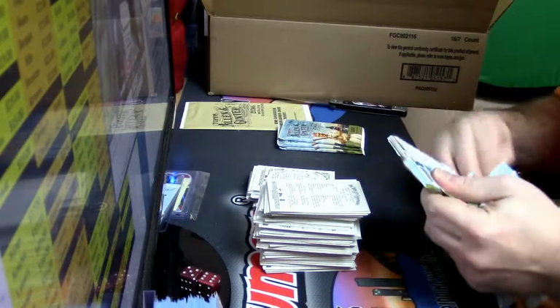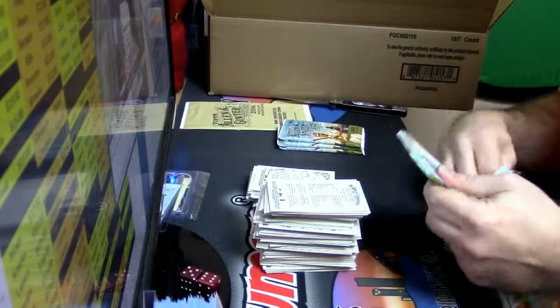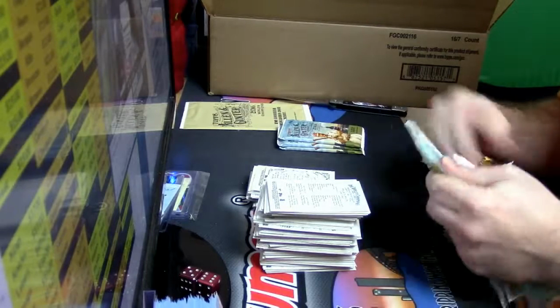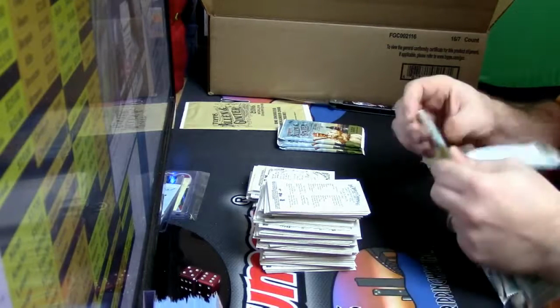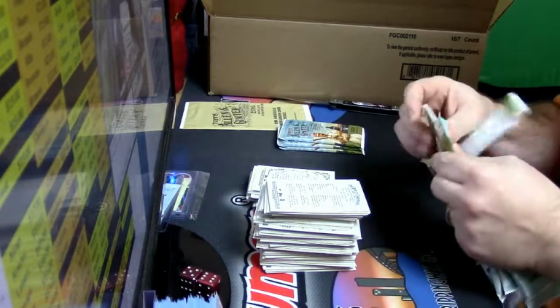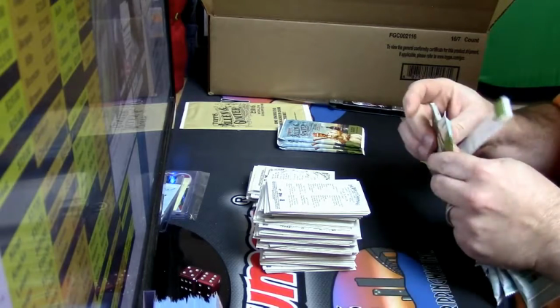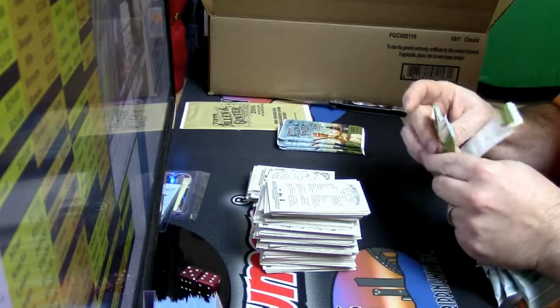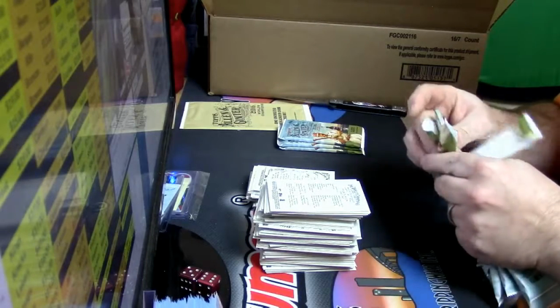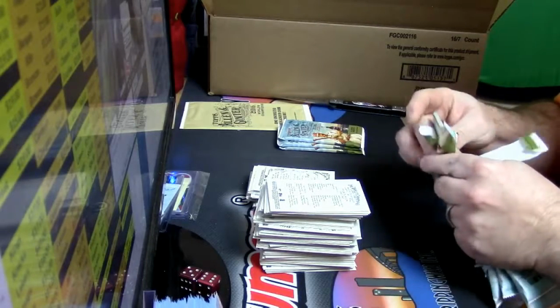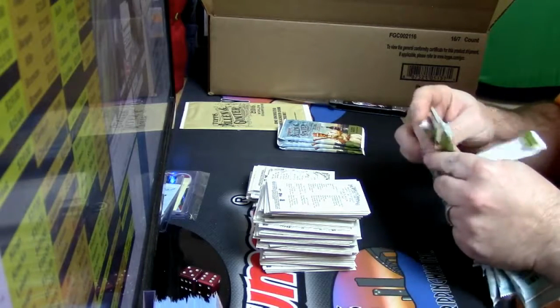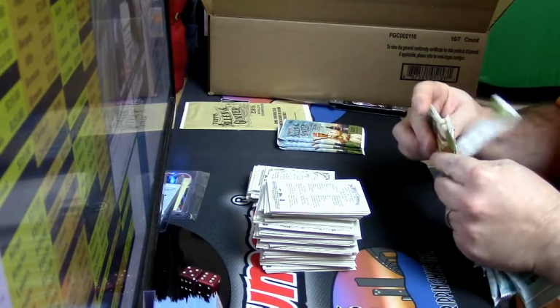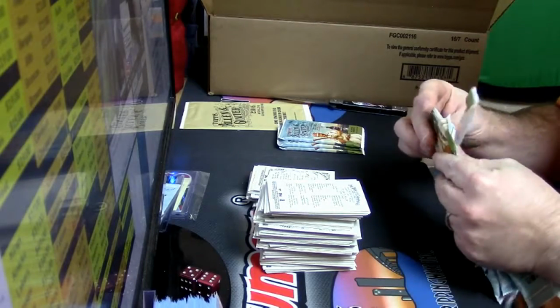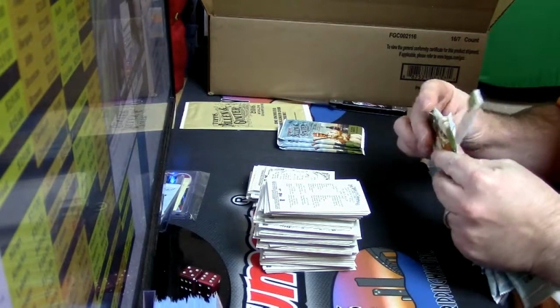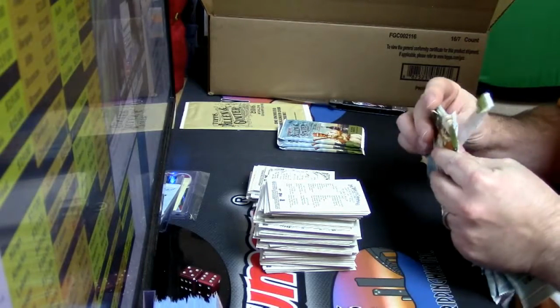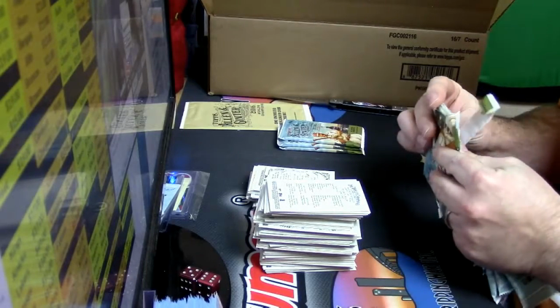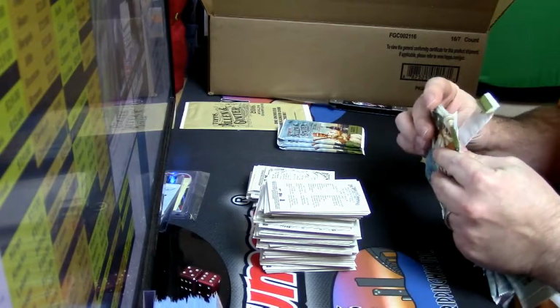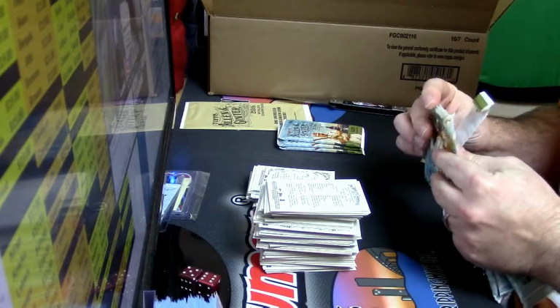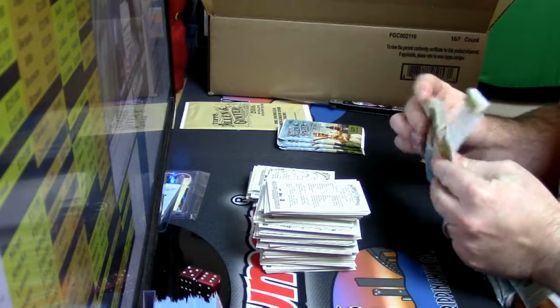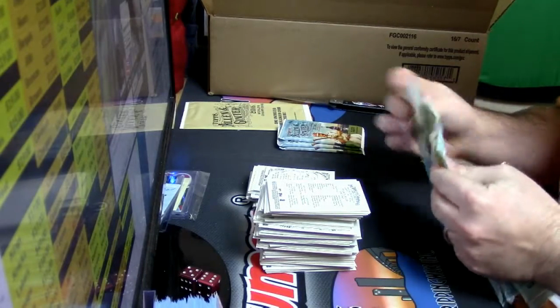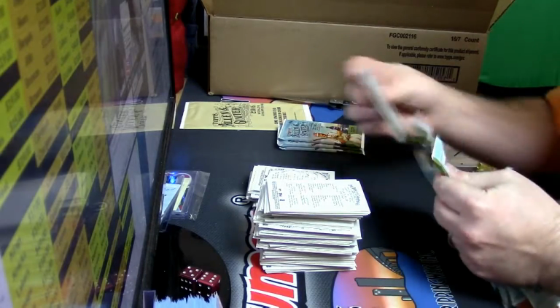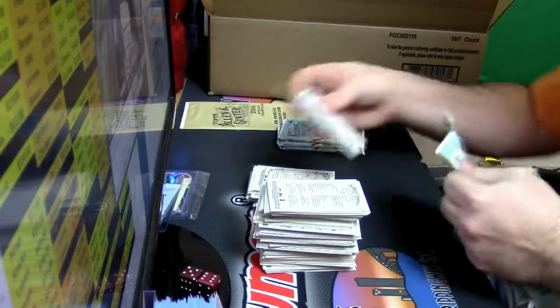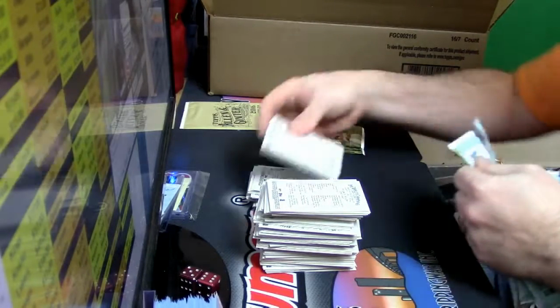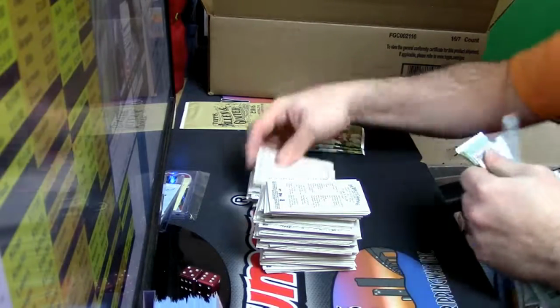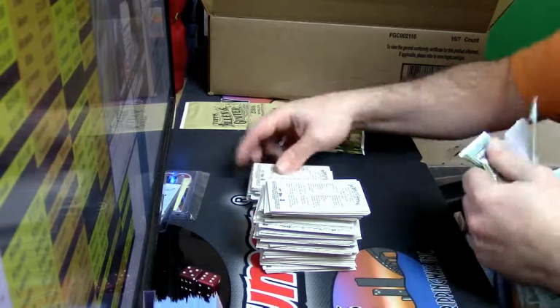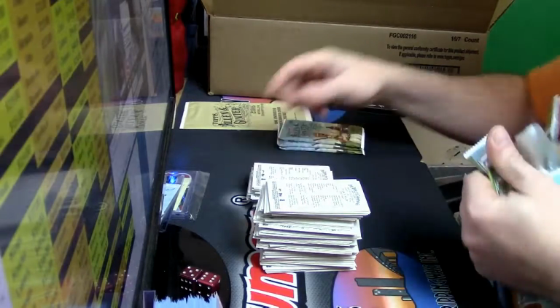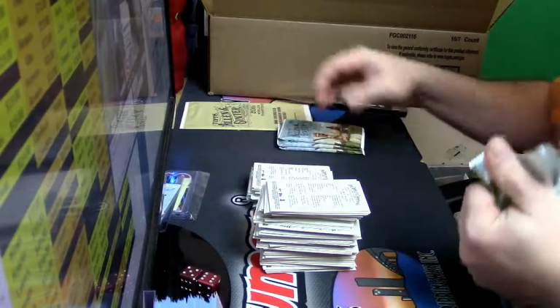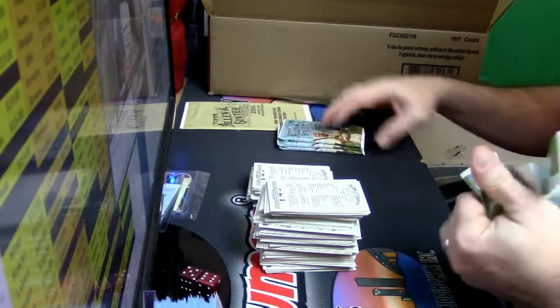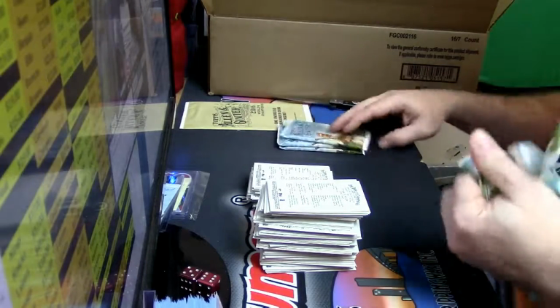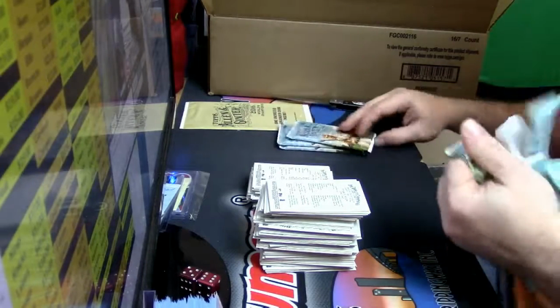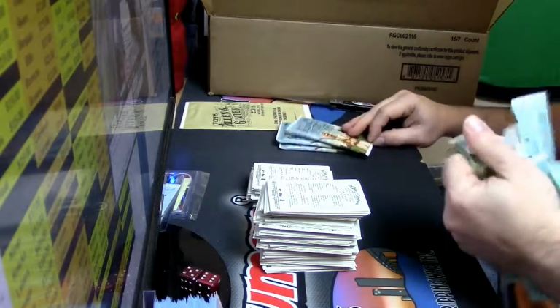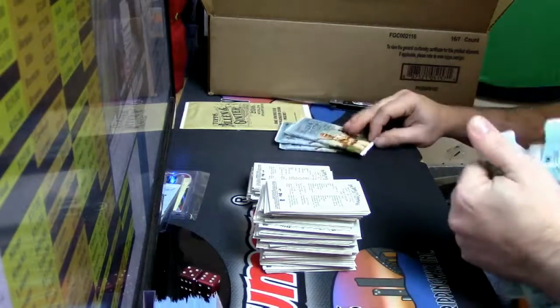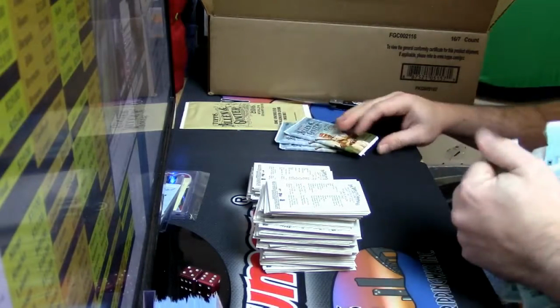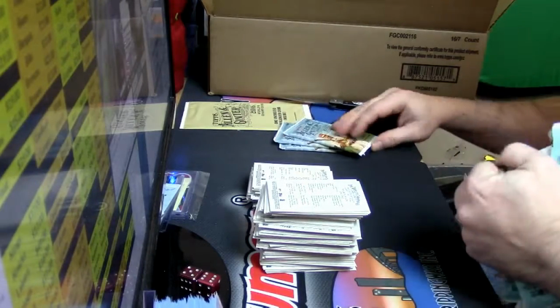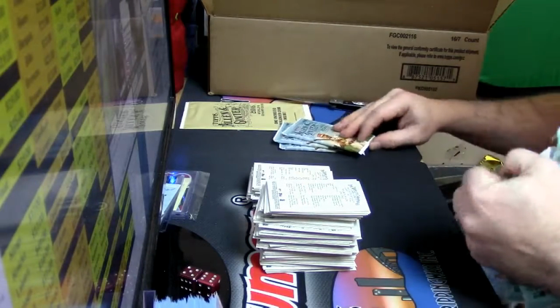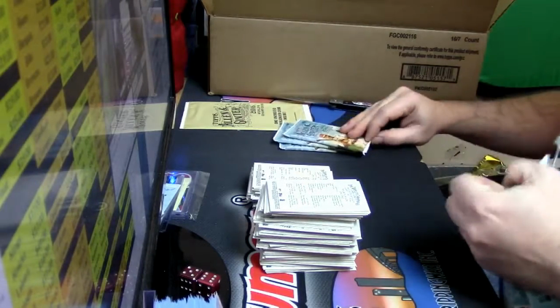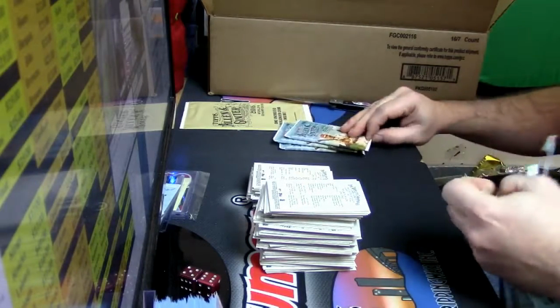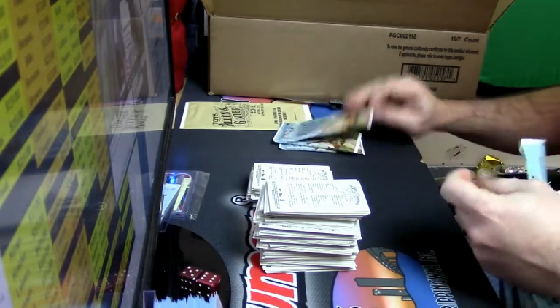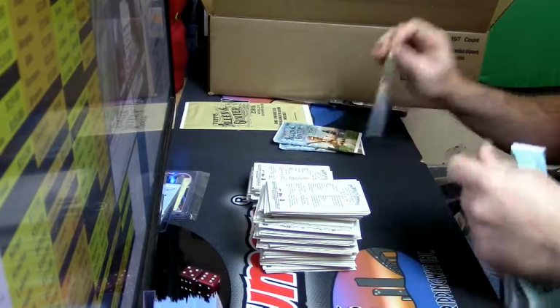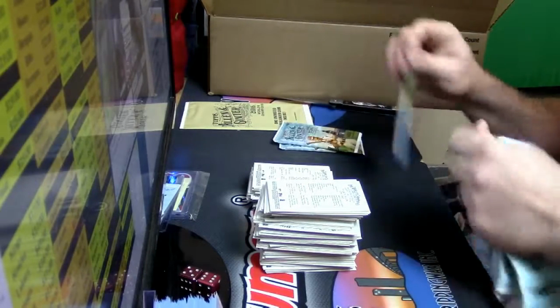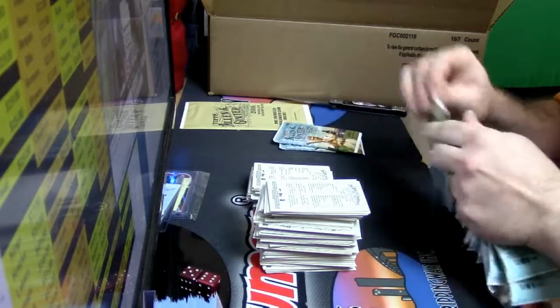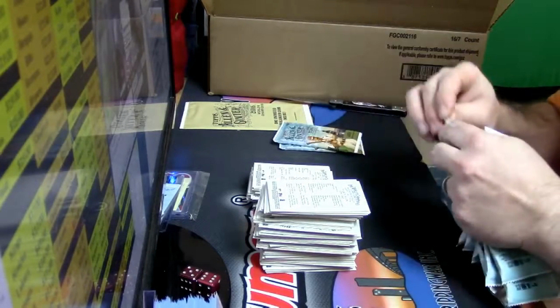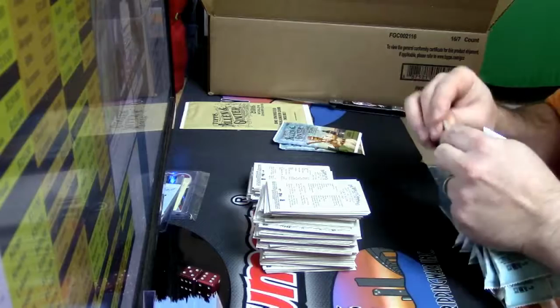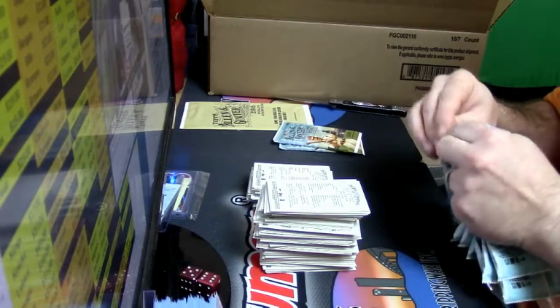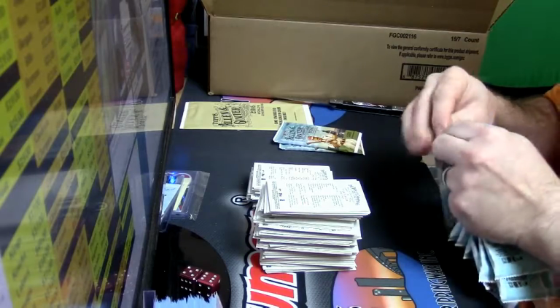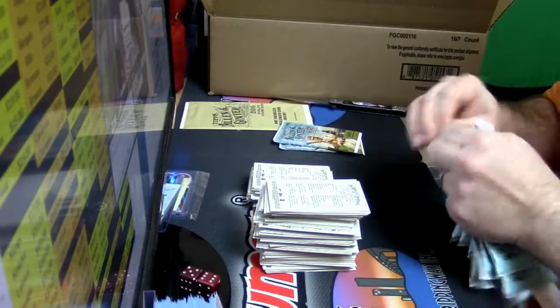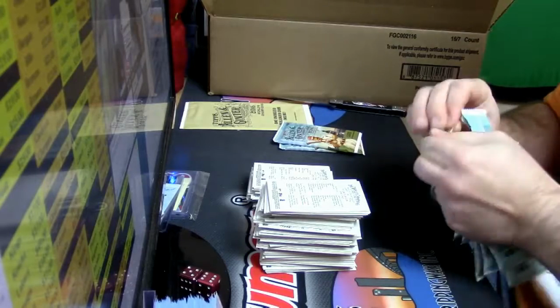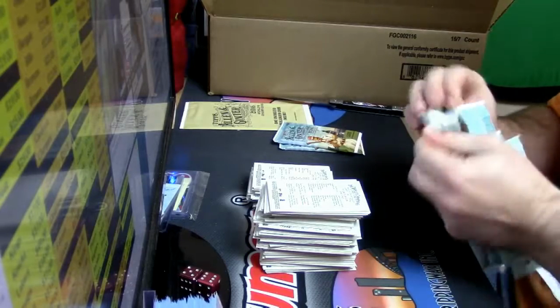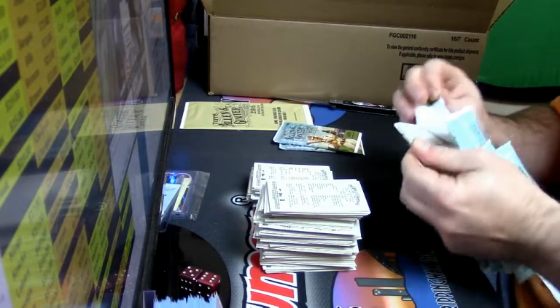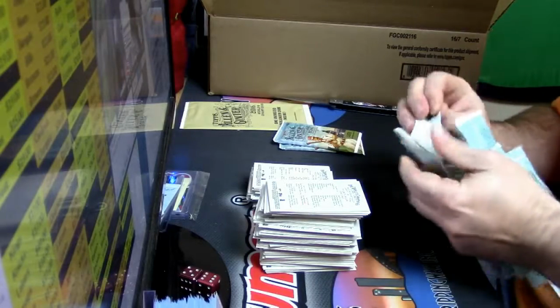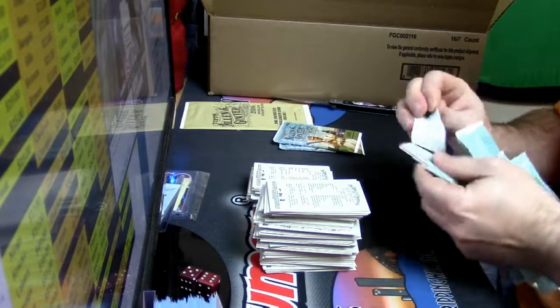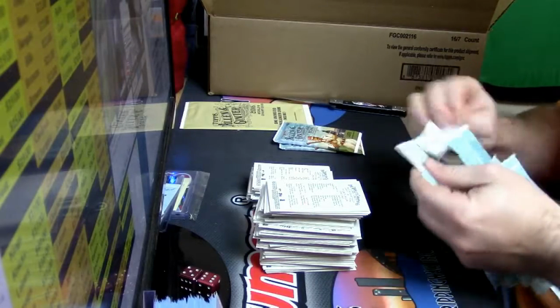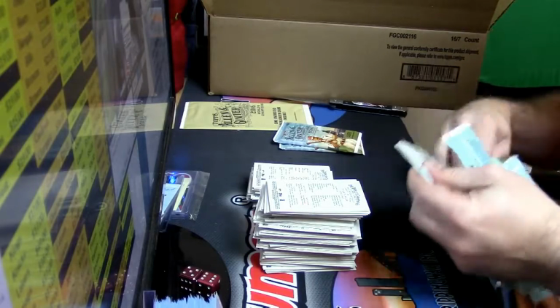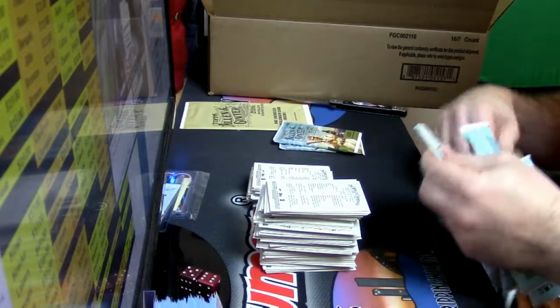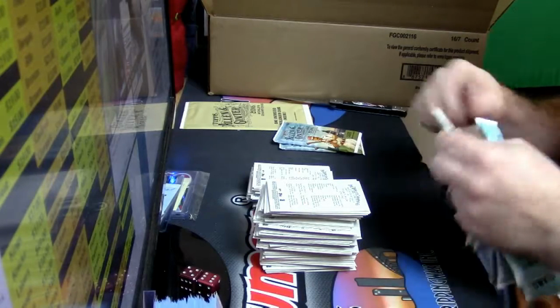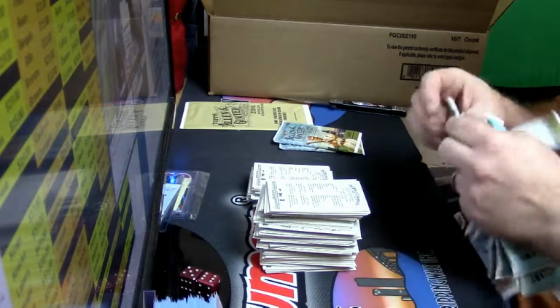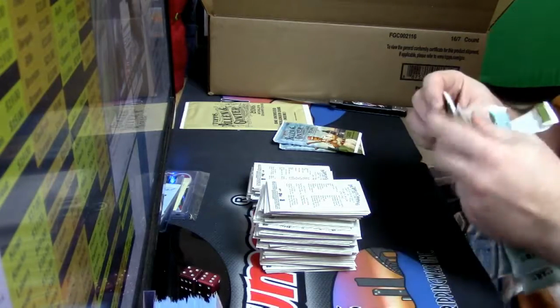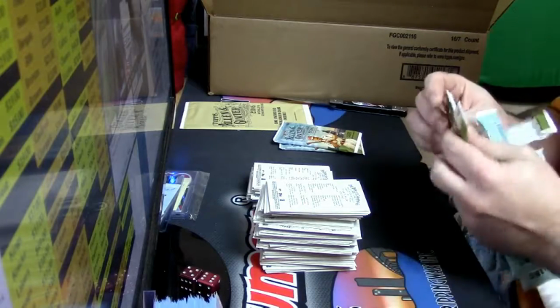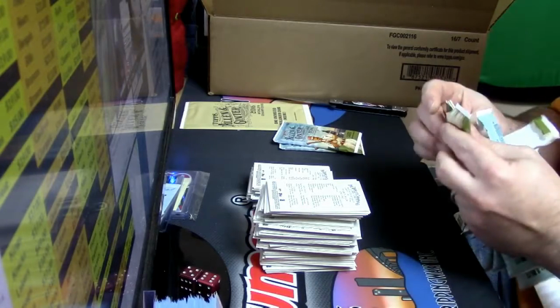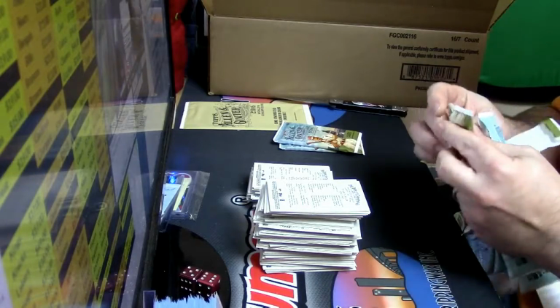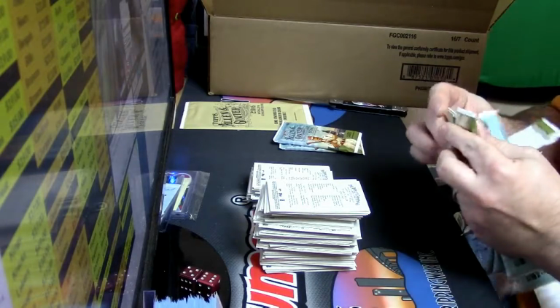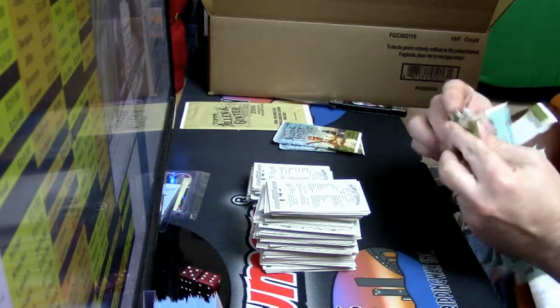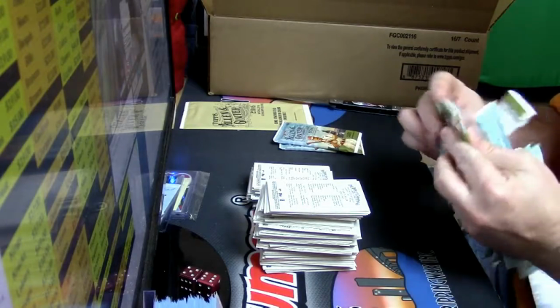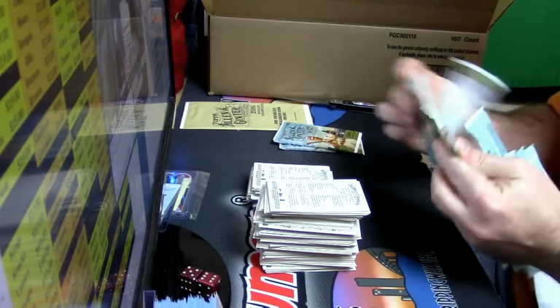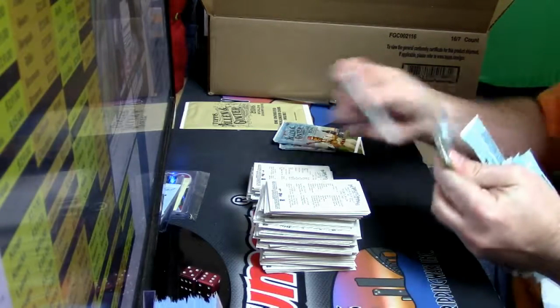Something like Triple Threads — all that unnumbered base still ships.